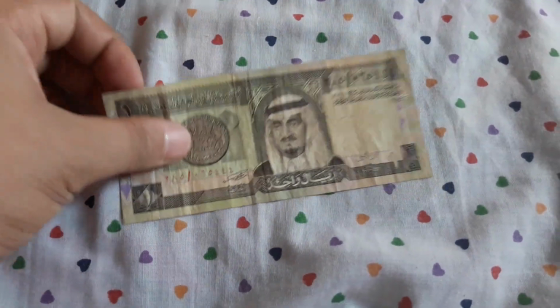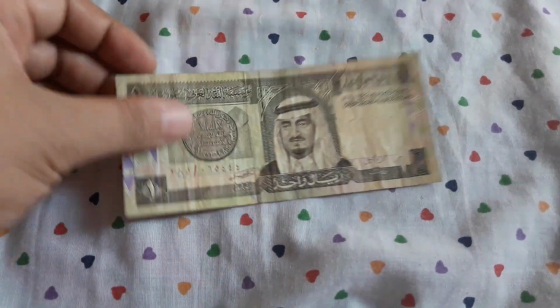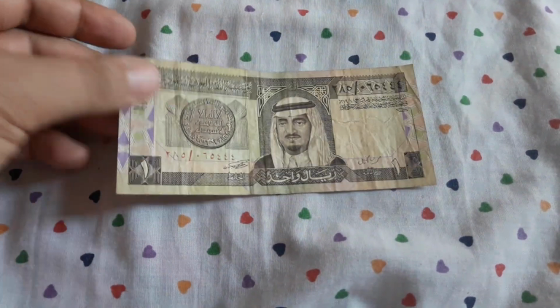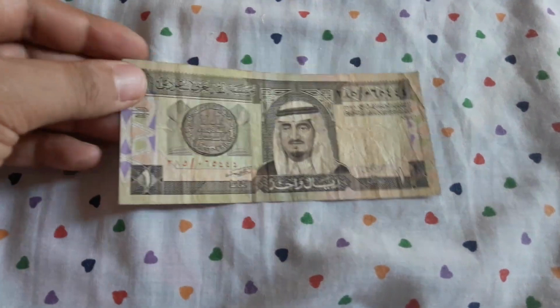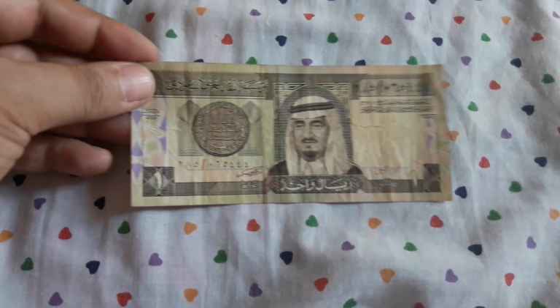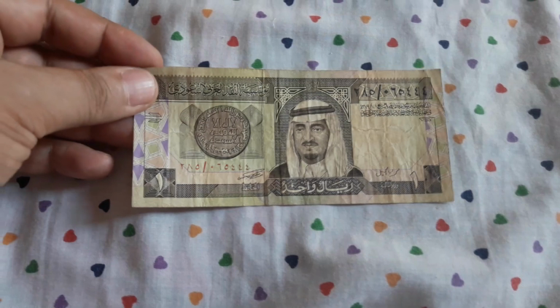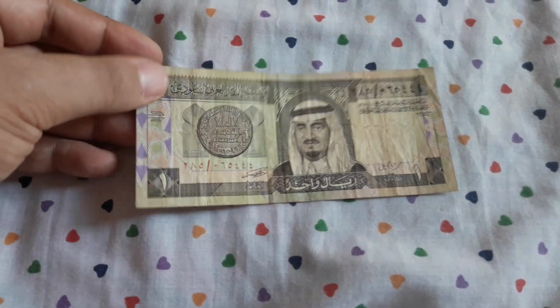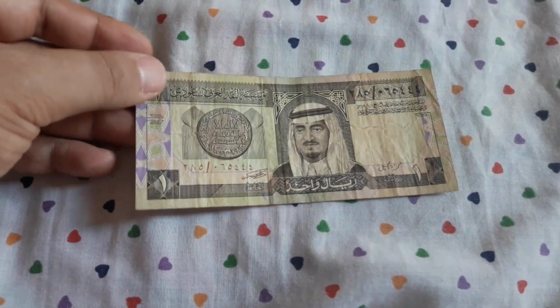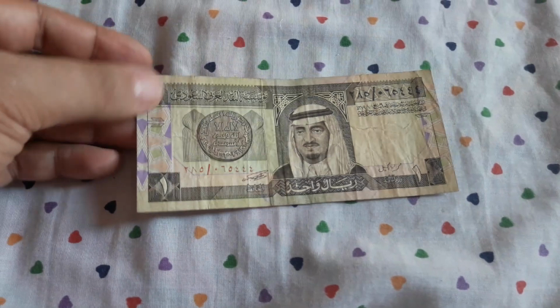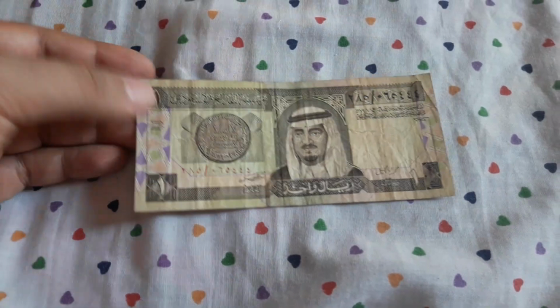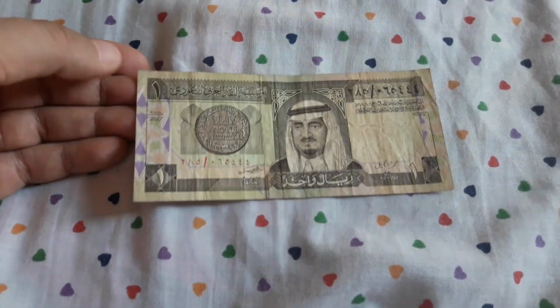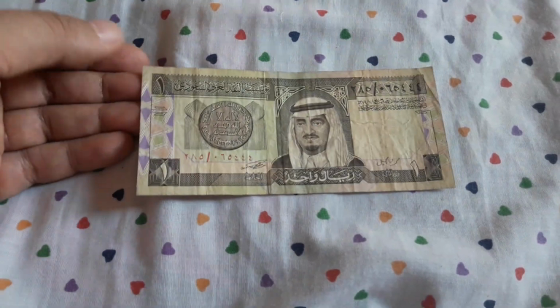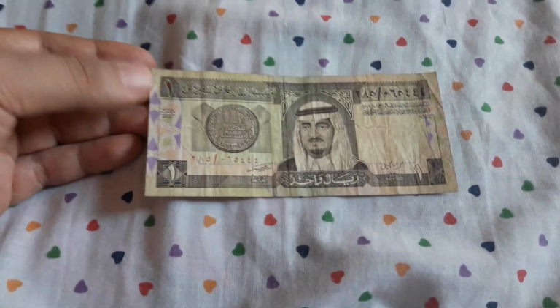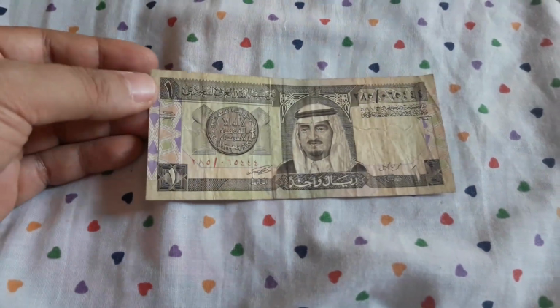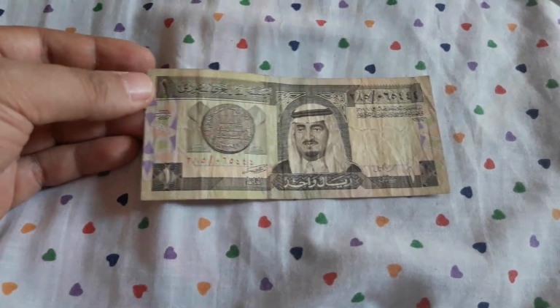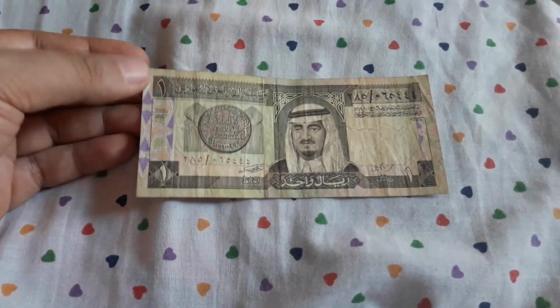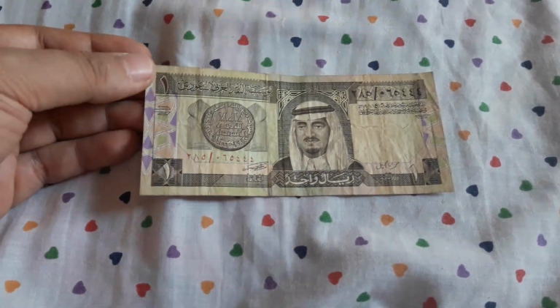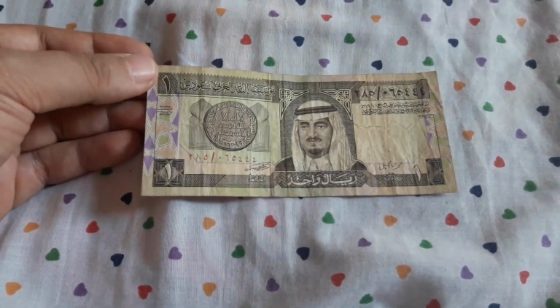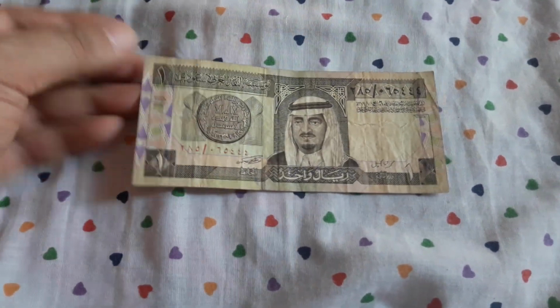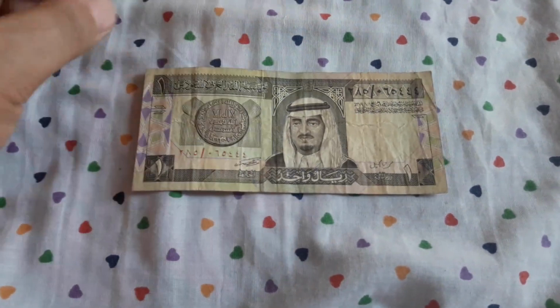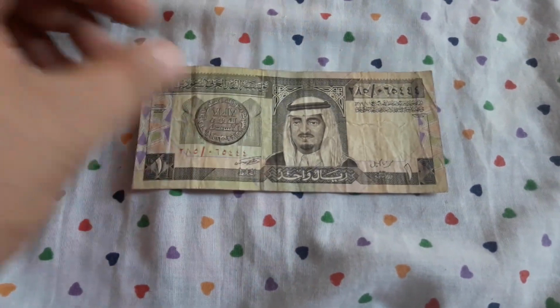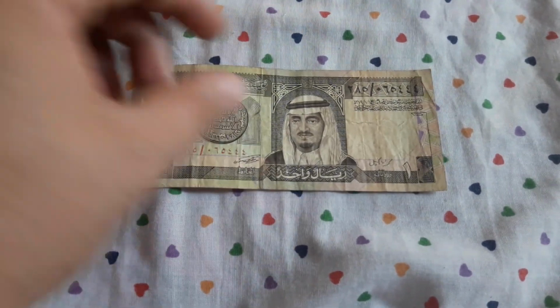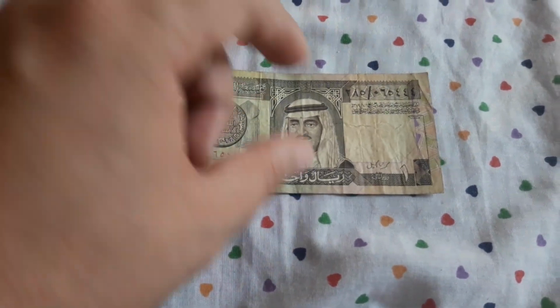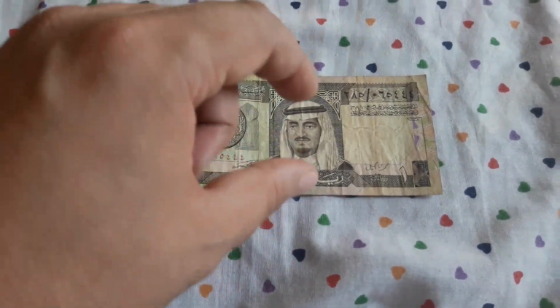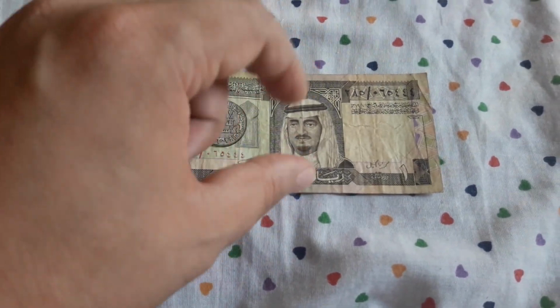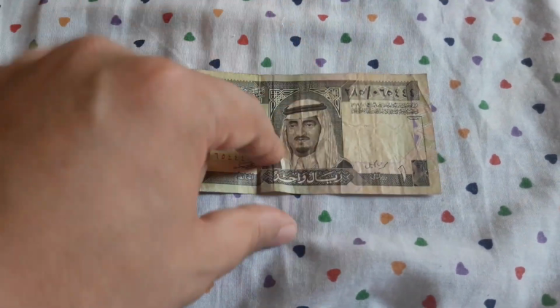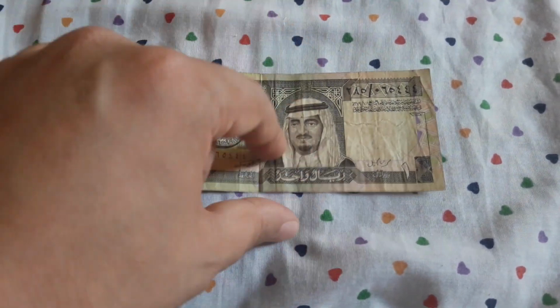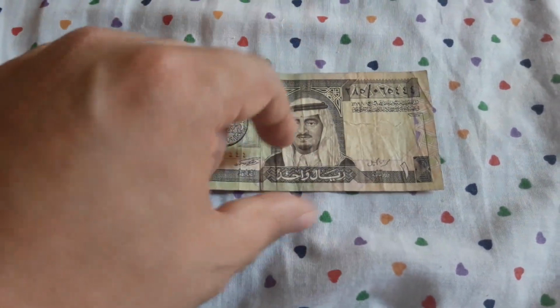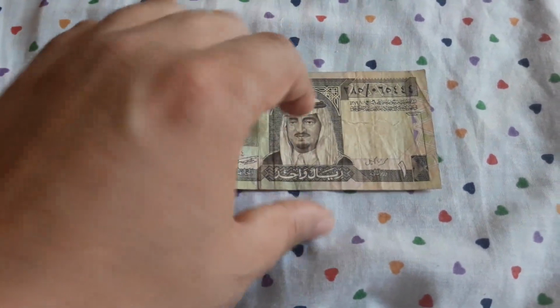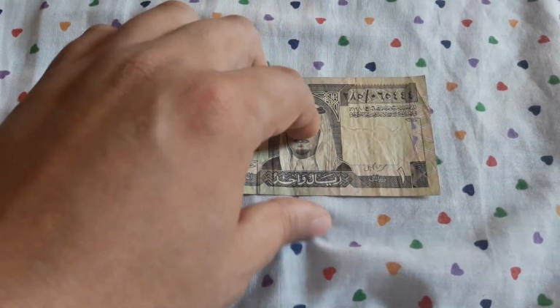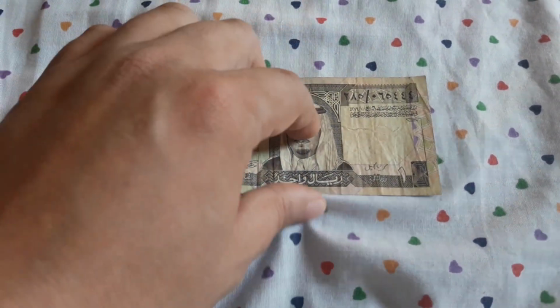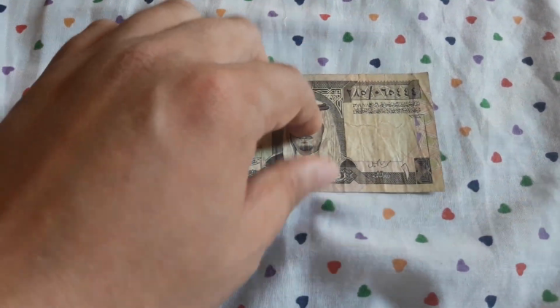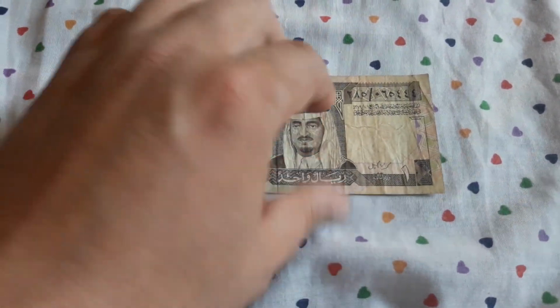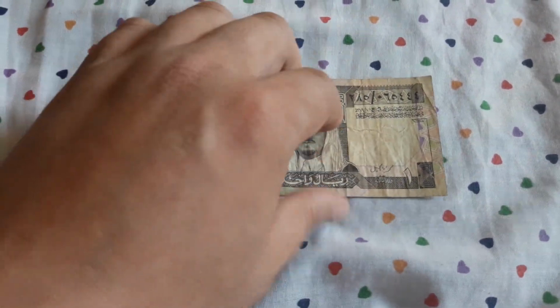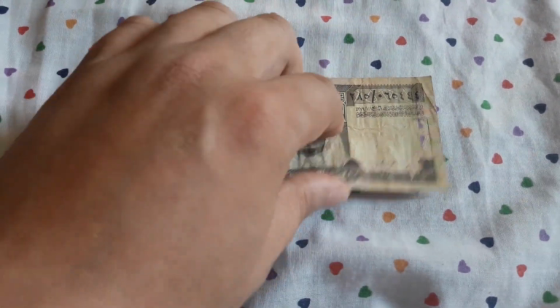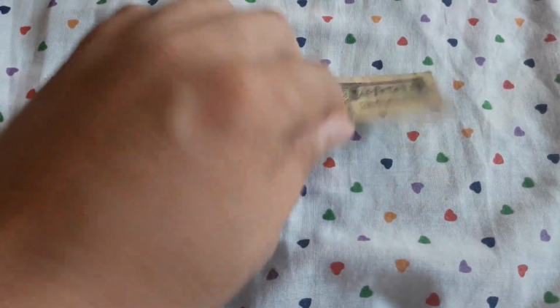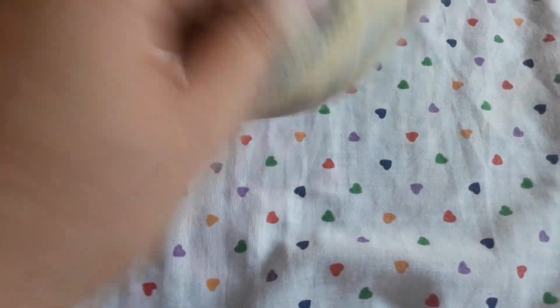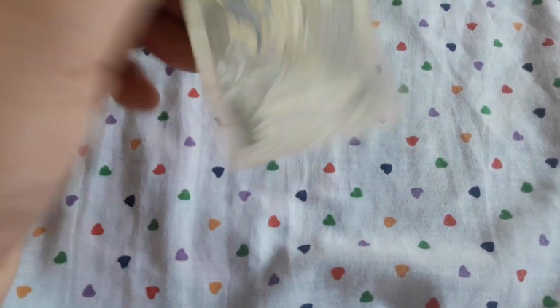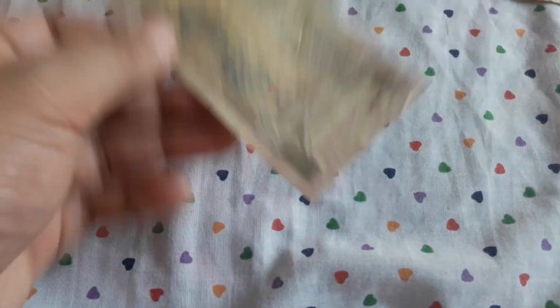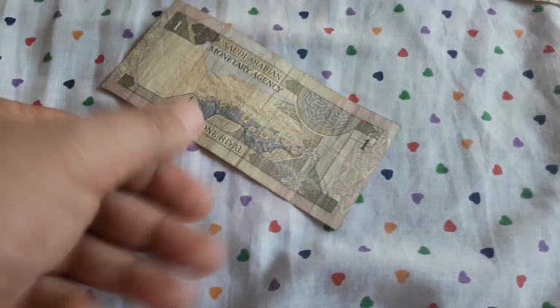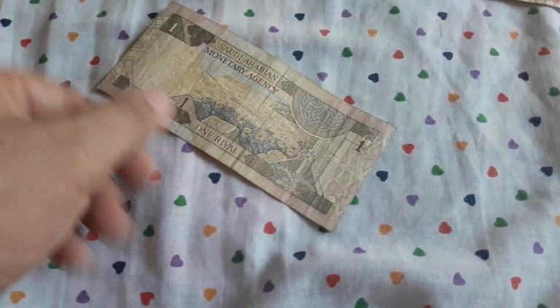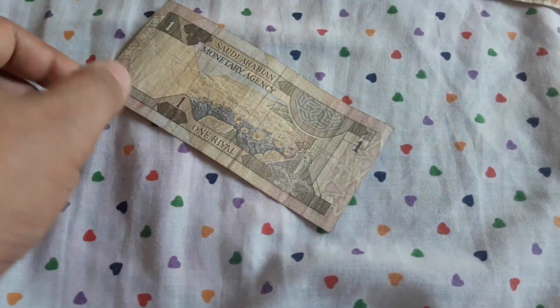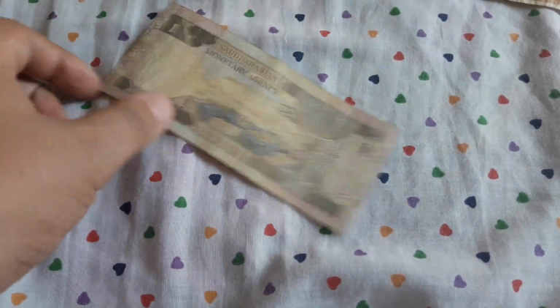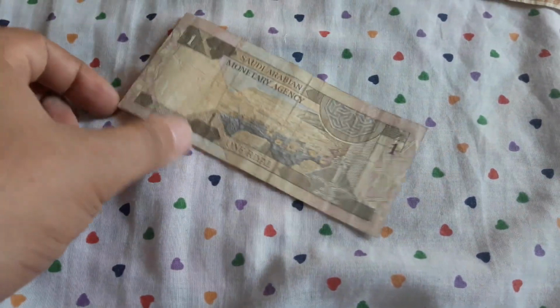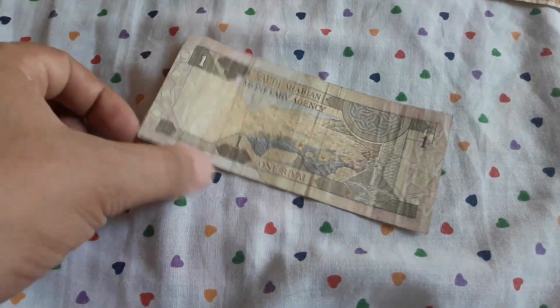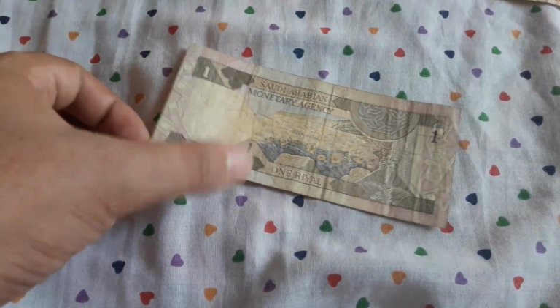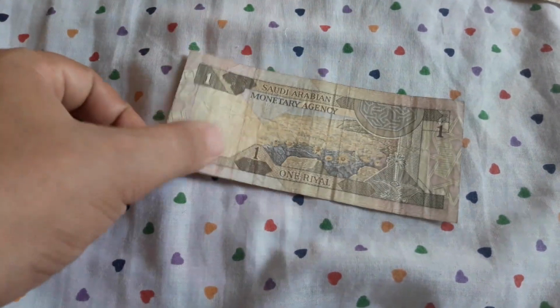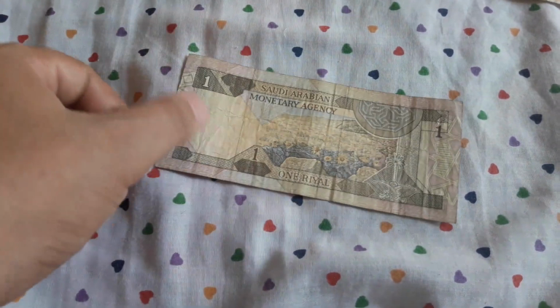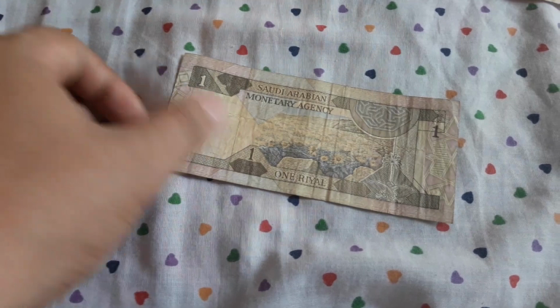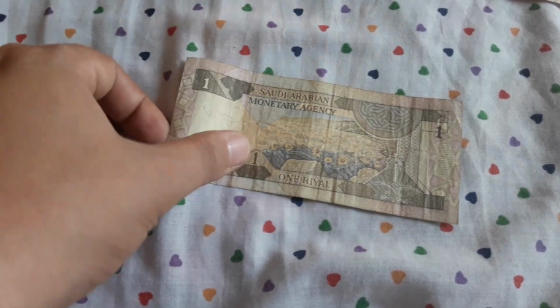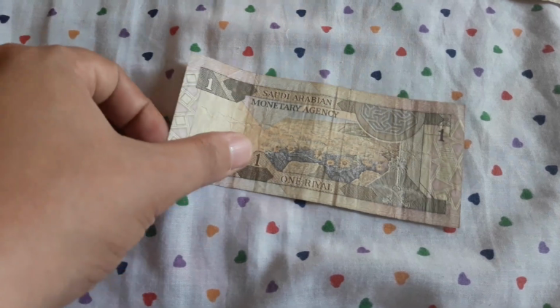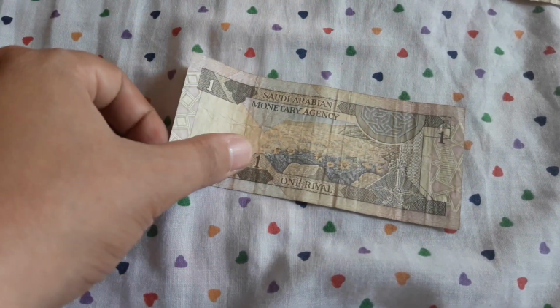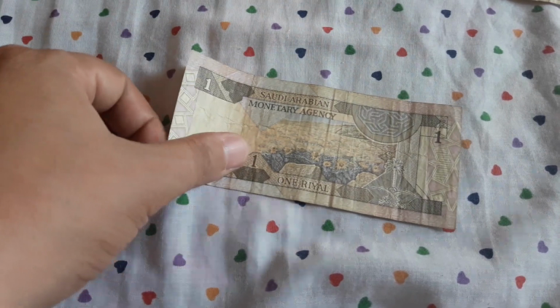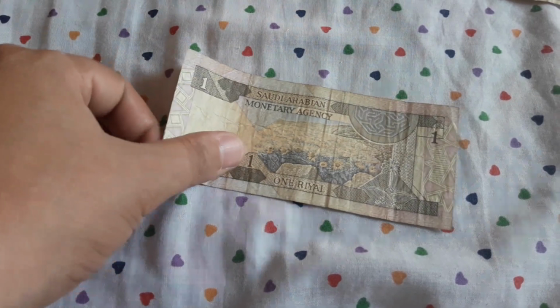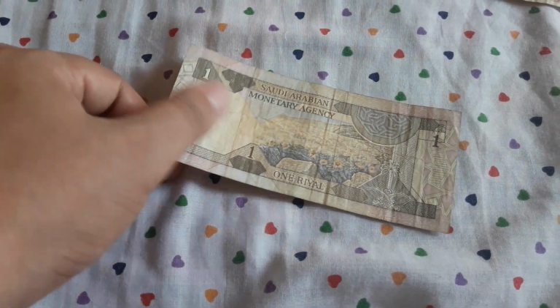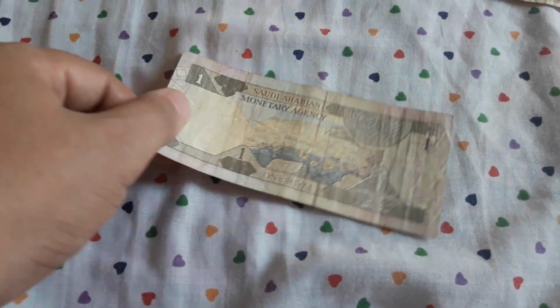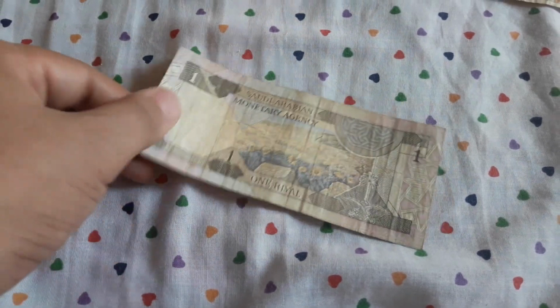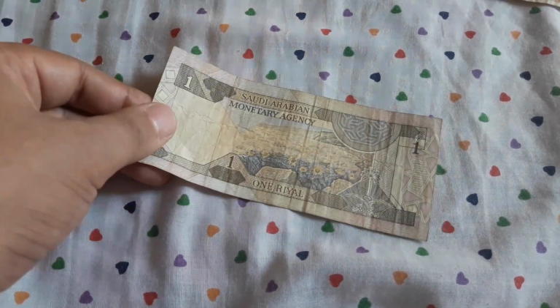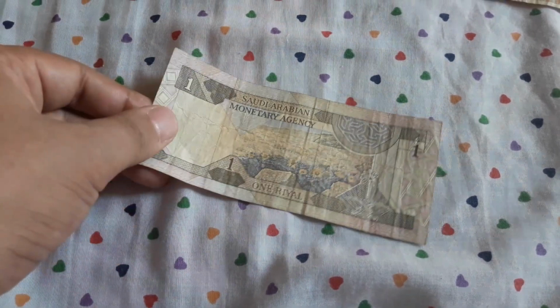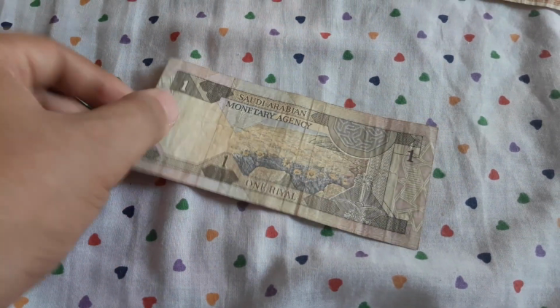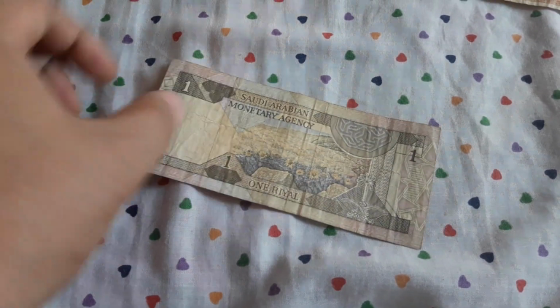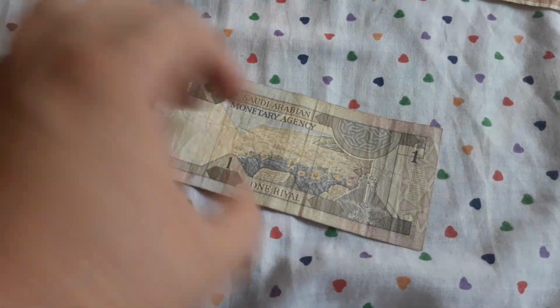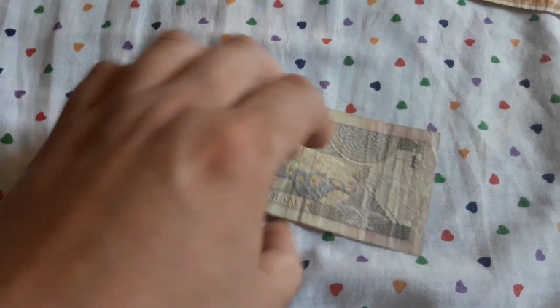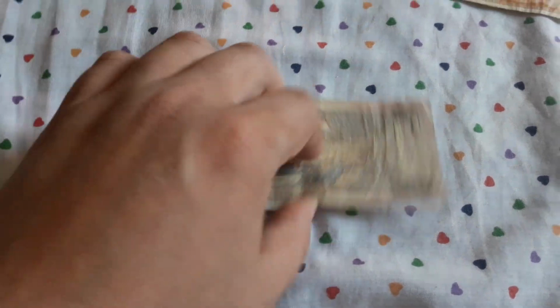And the last one is another one rial from Saudi Arabia. One rial.